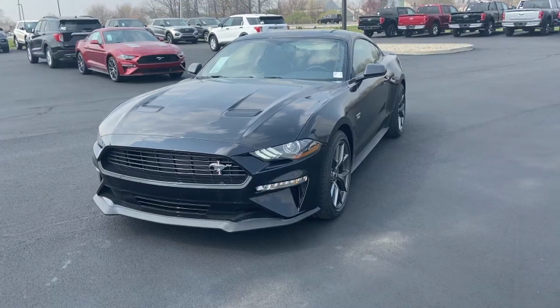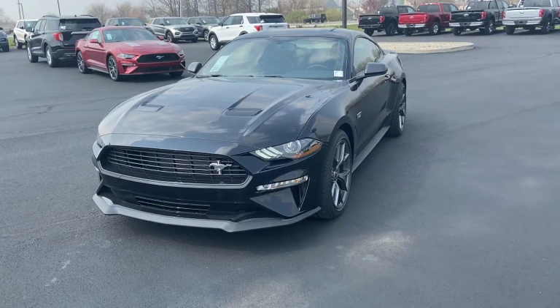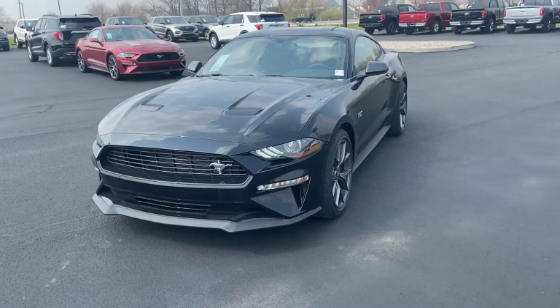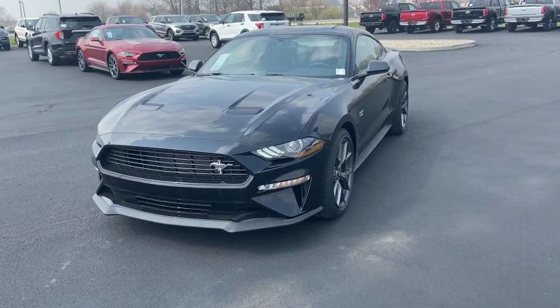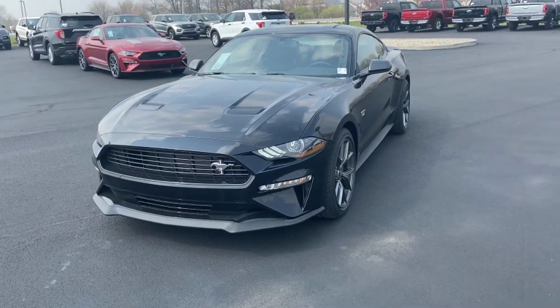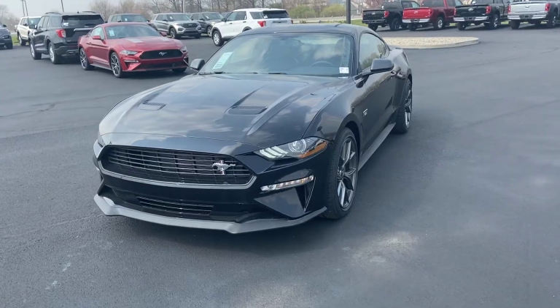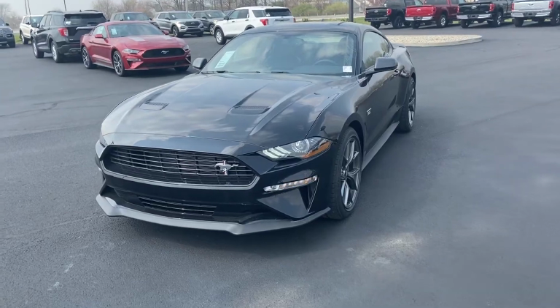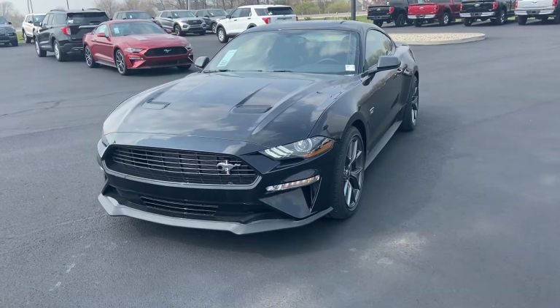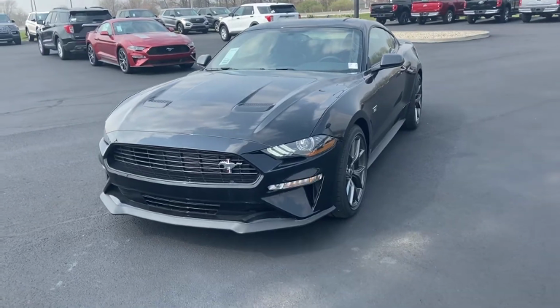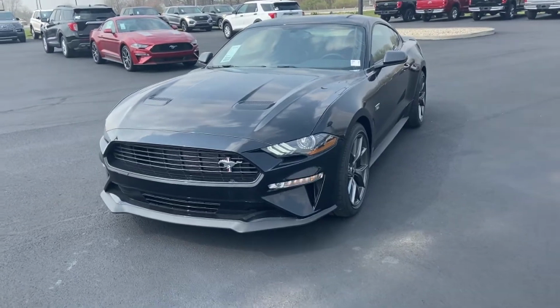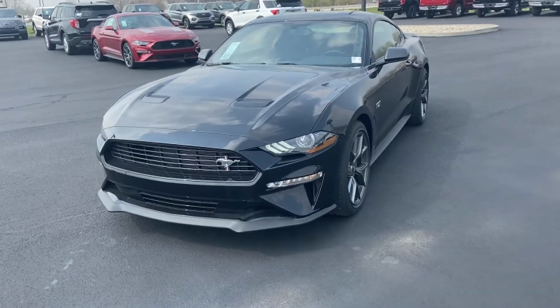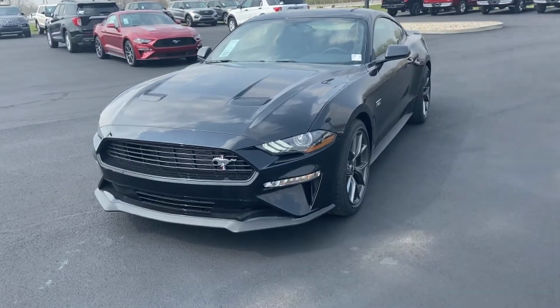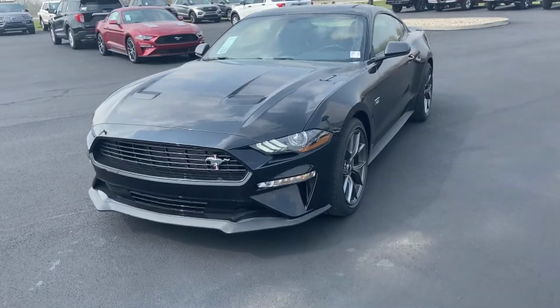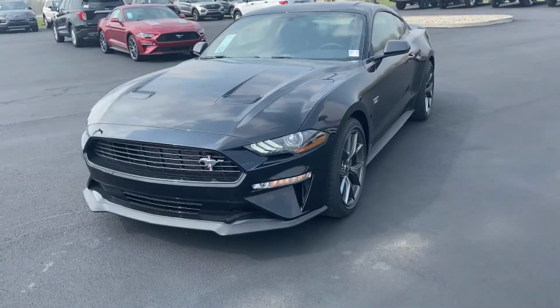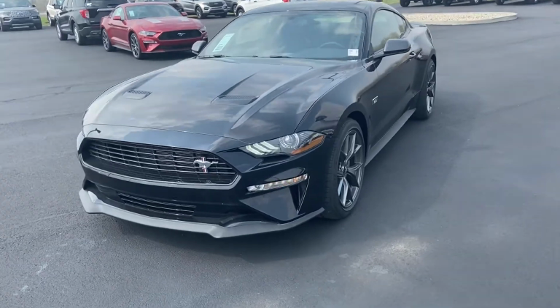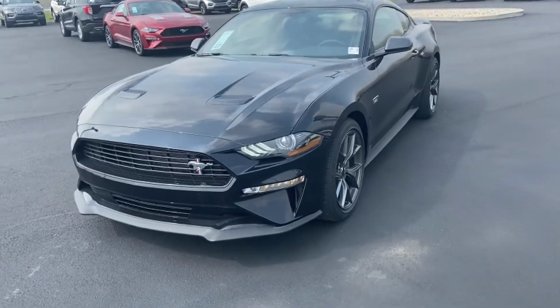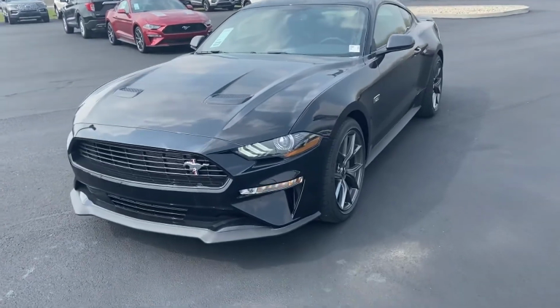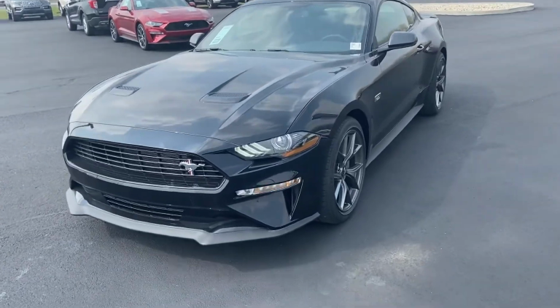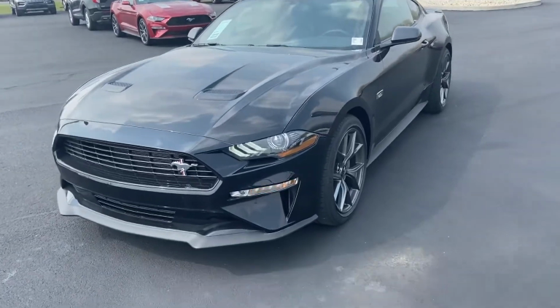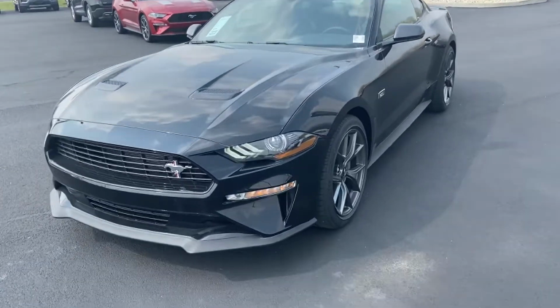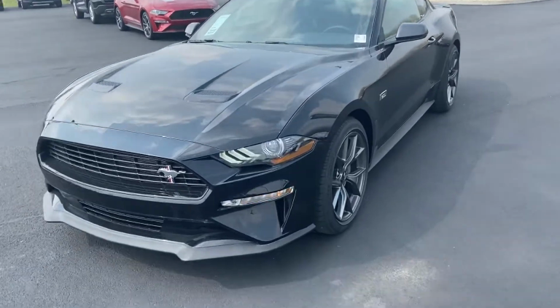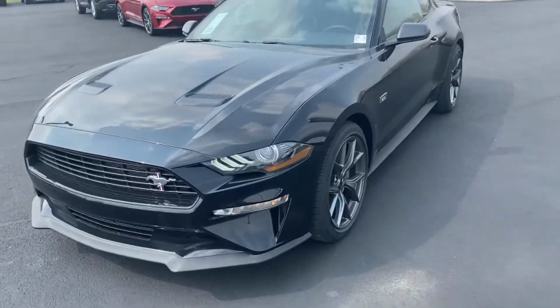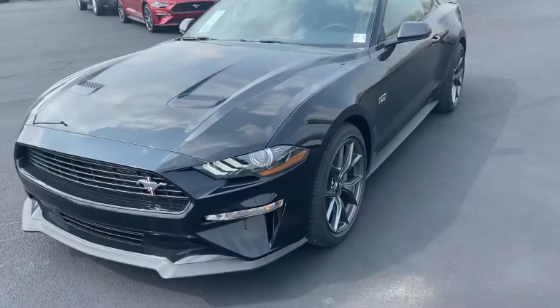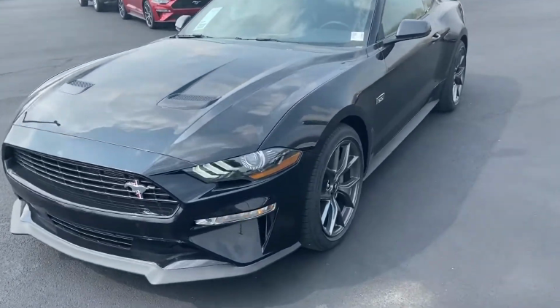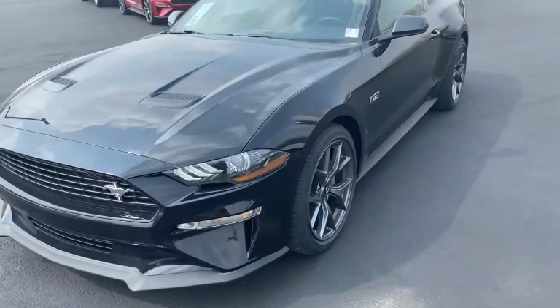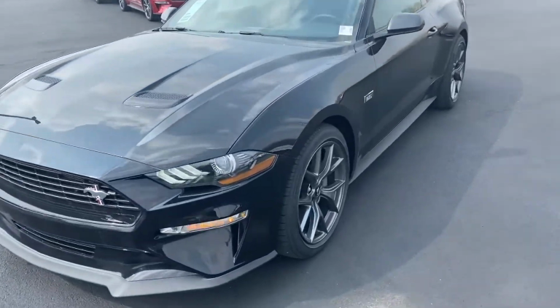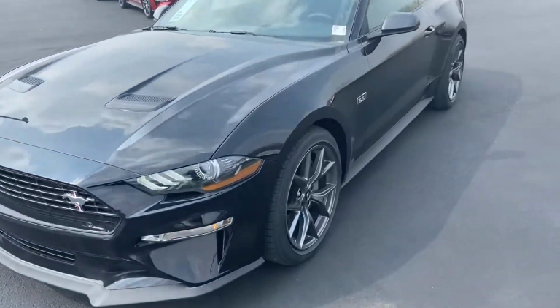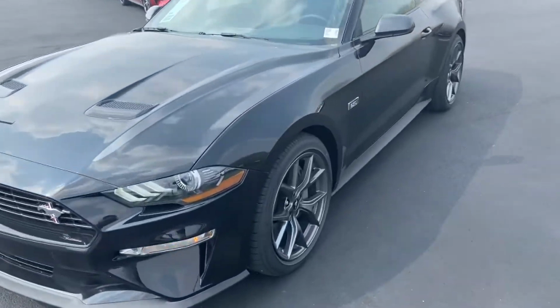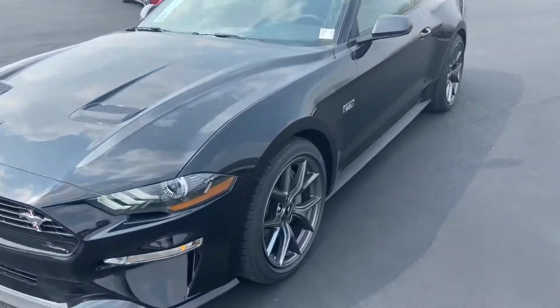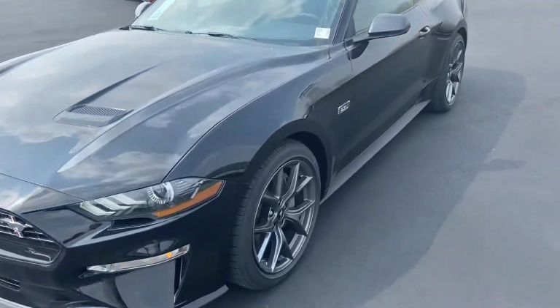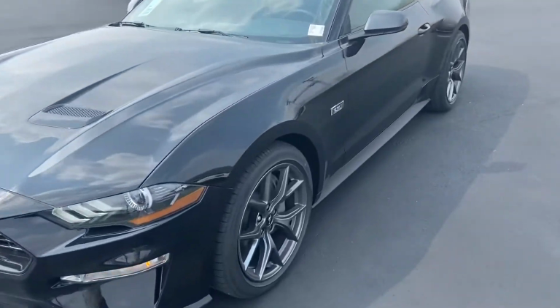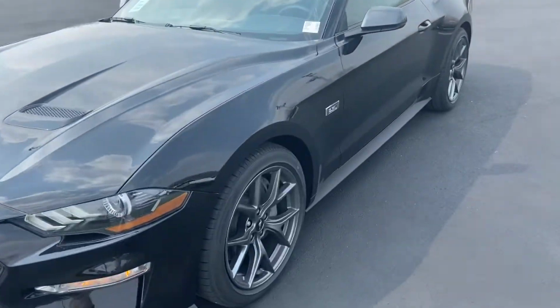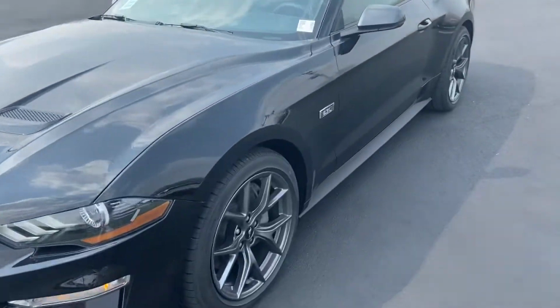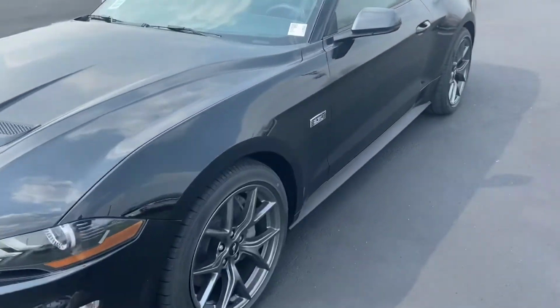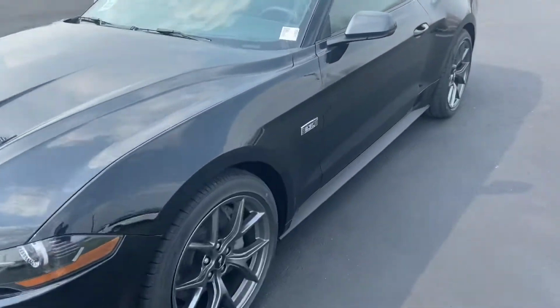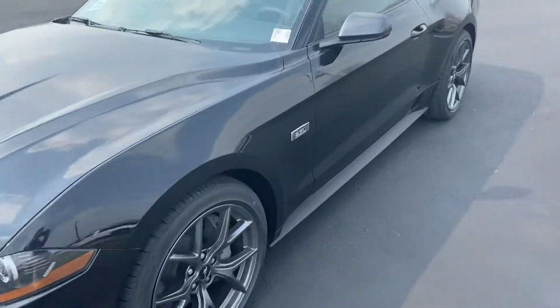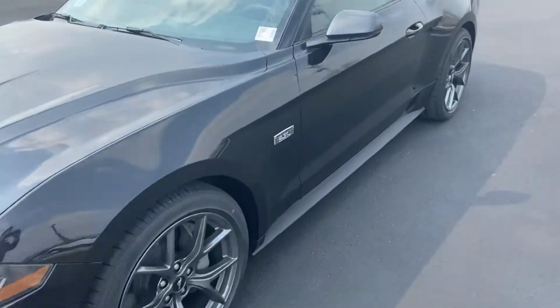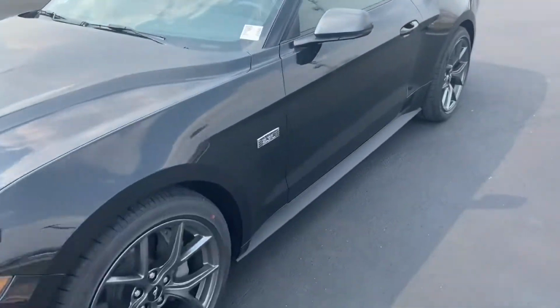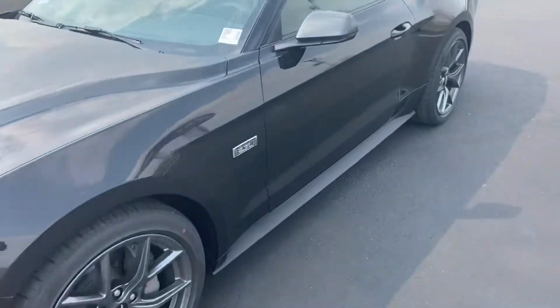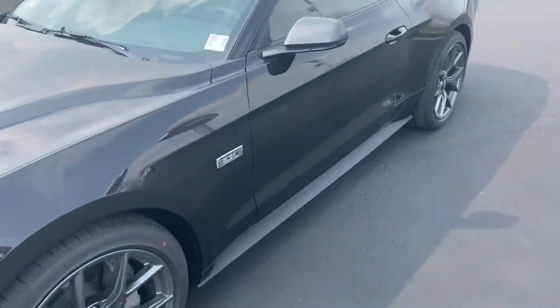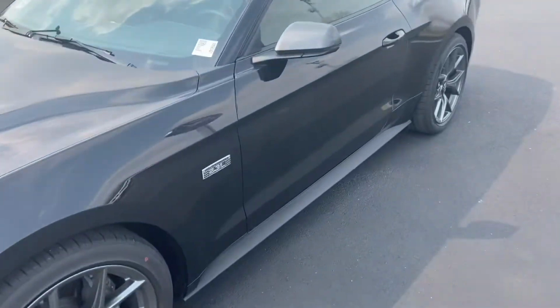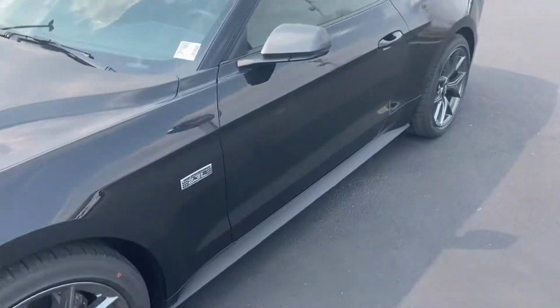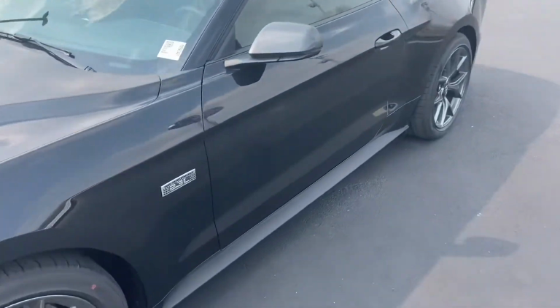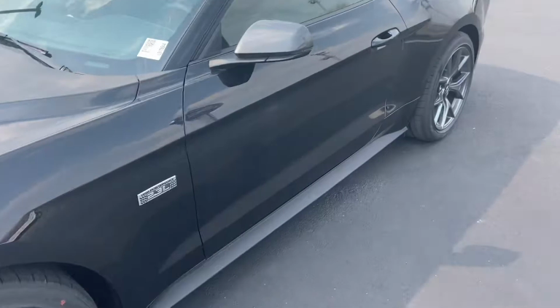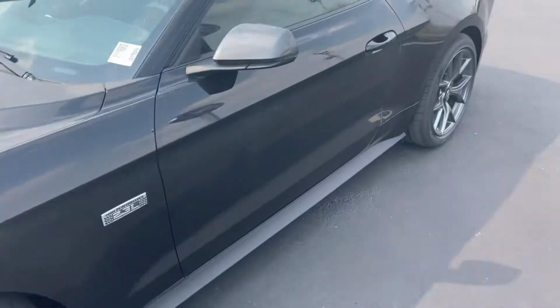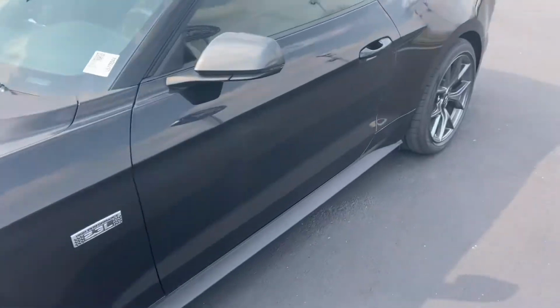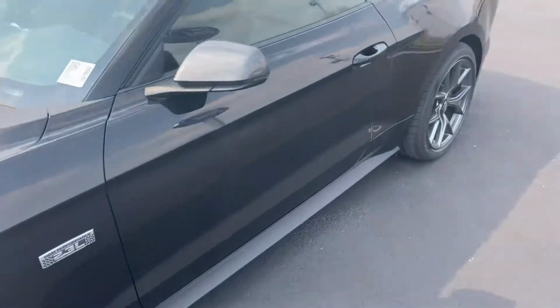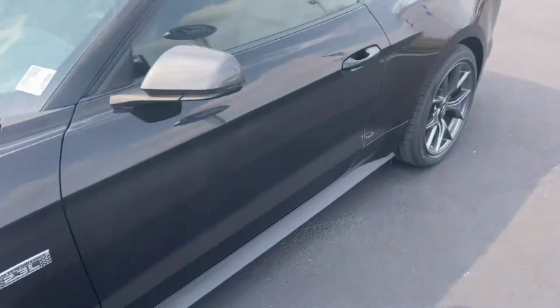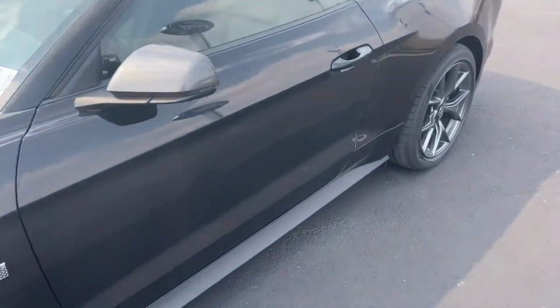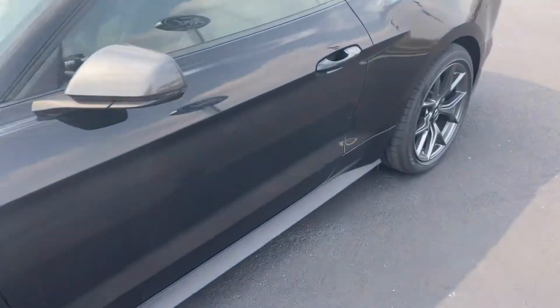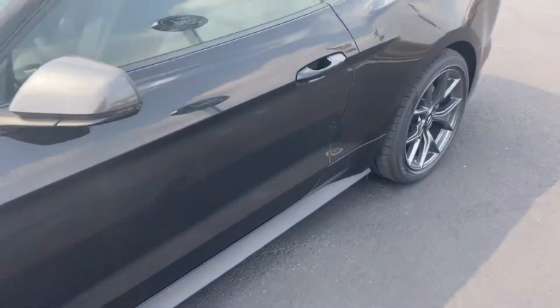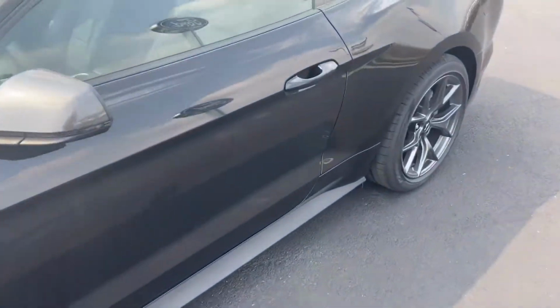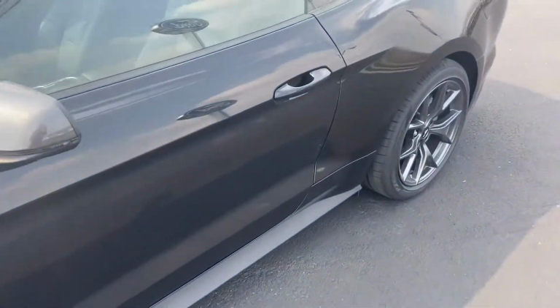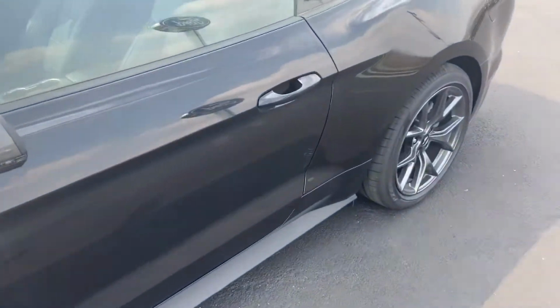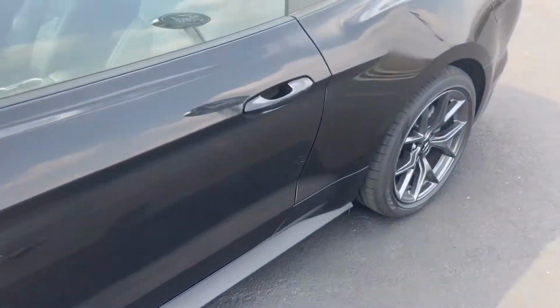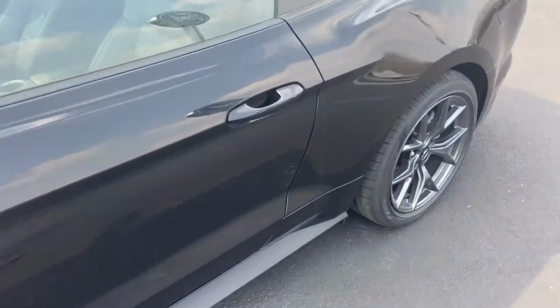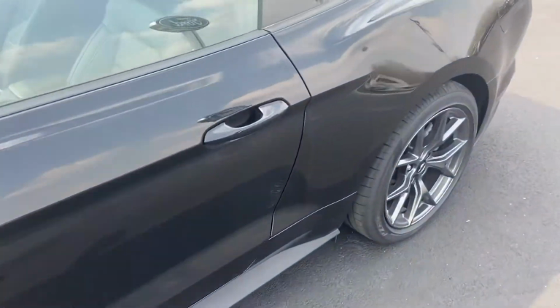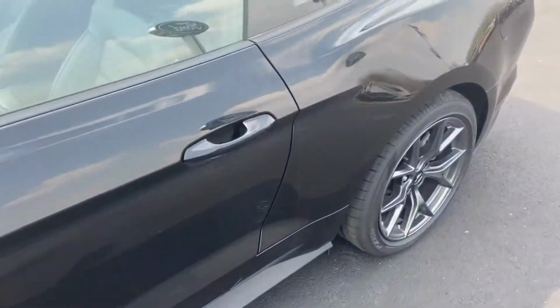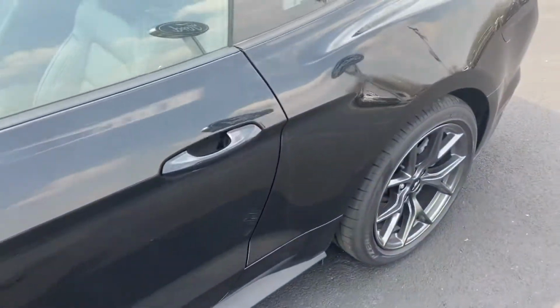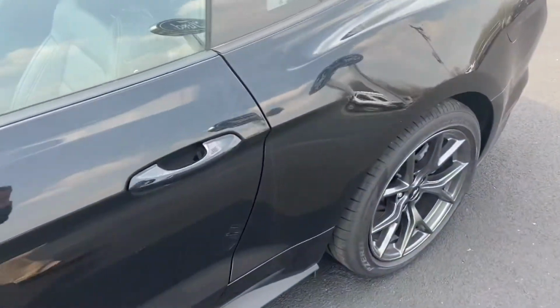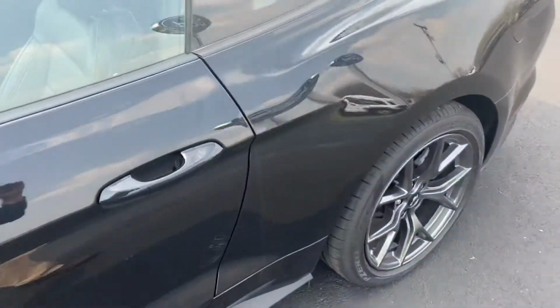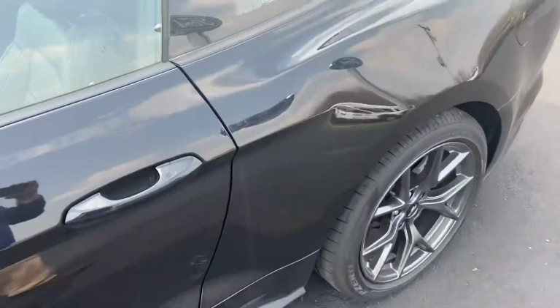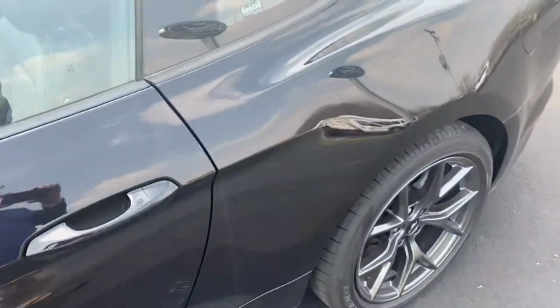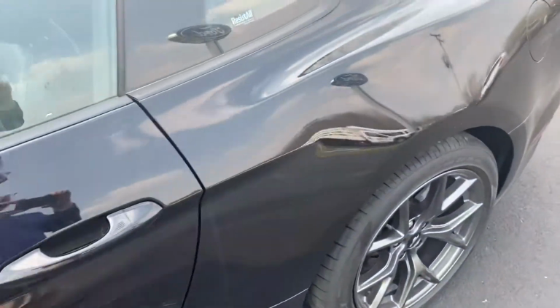This is Steve Angle with Bill Estes Ford. This is the 2020 Ford Mustang.